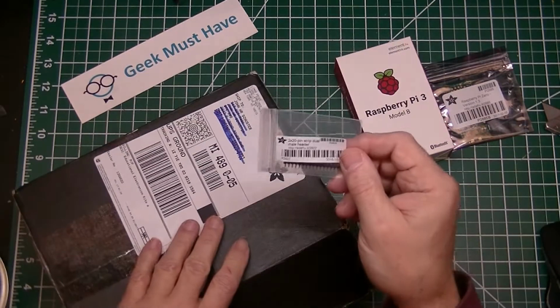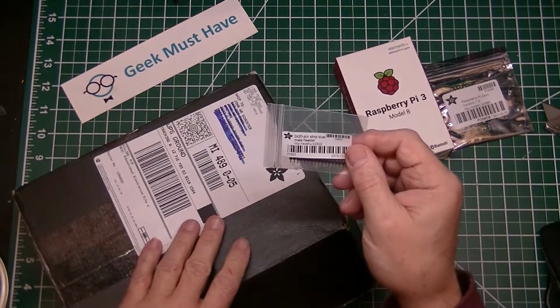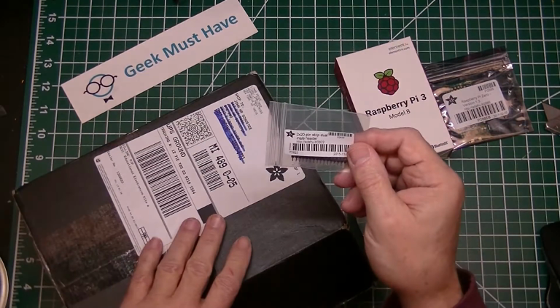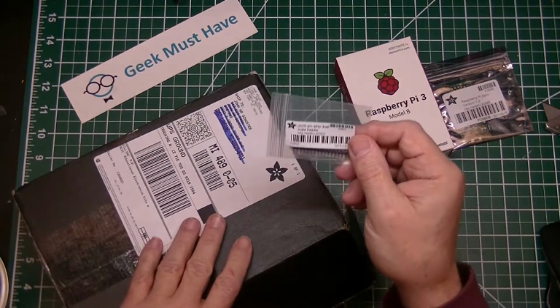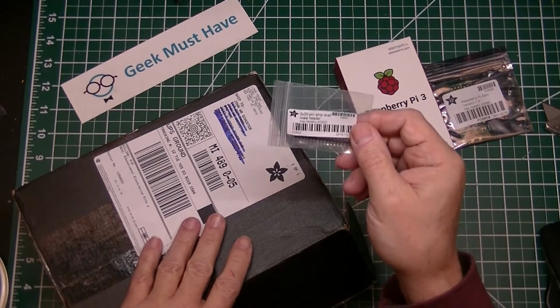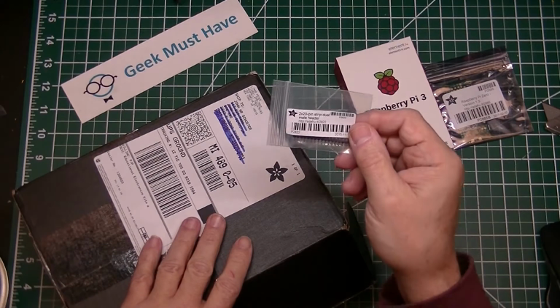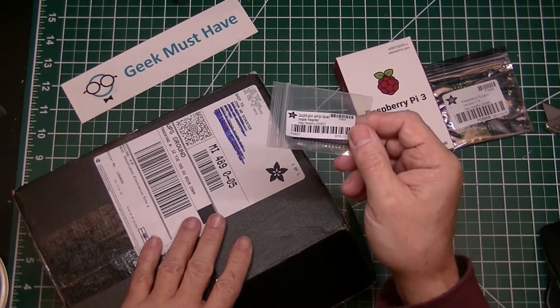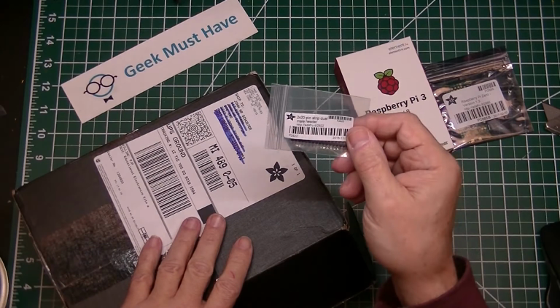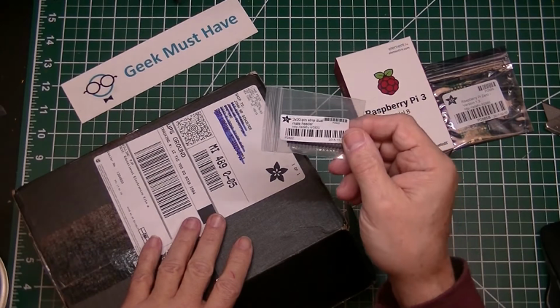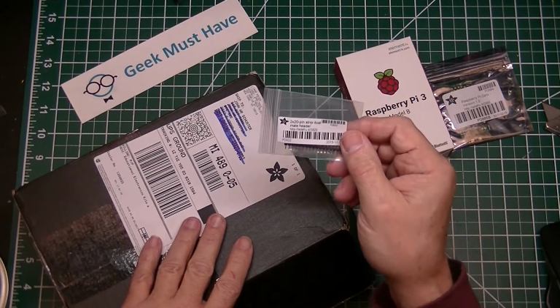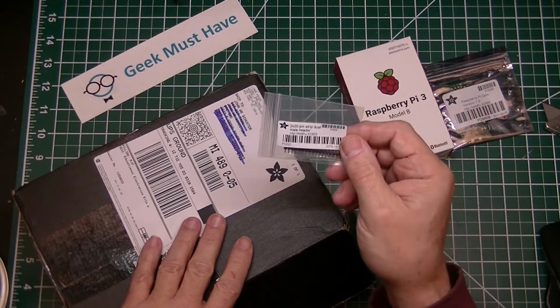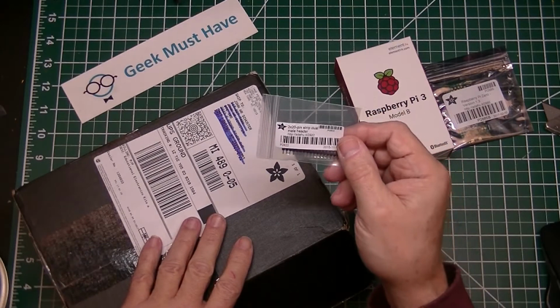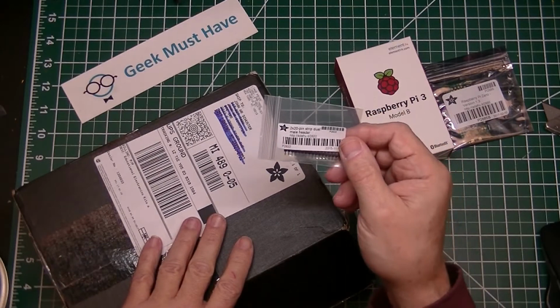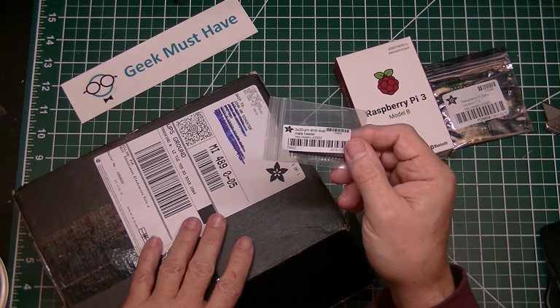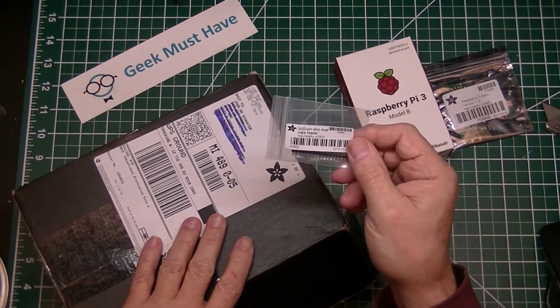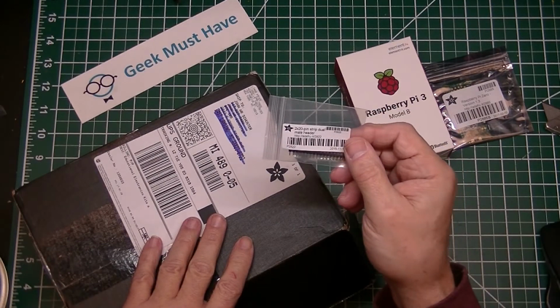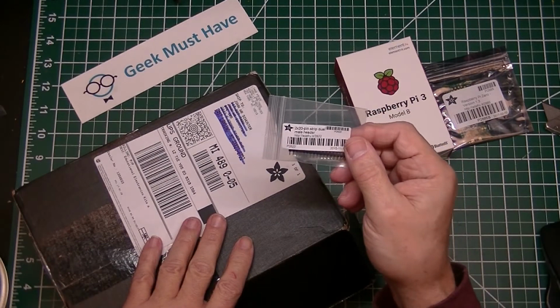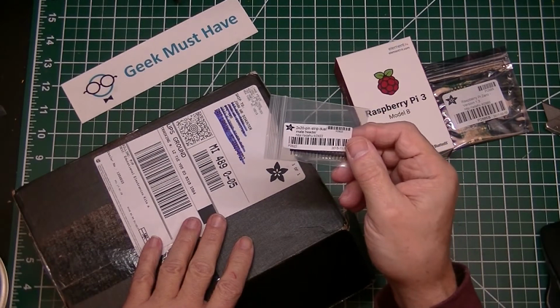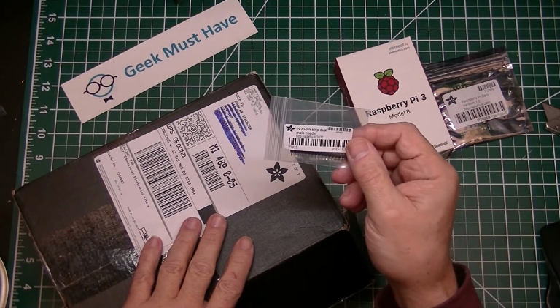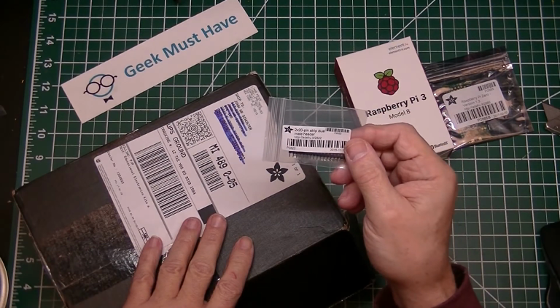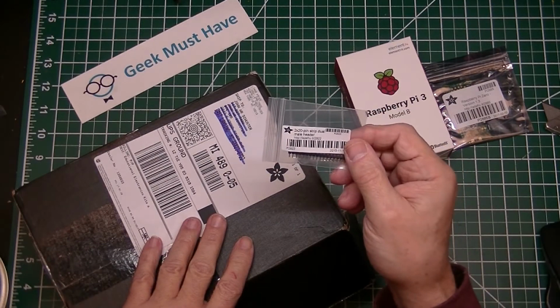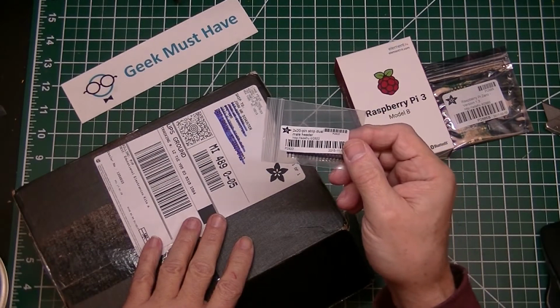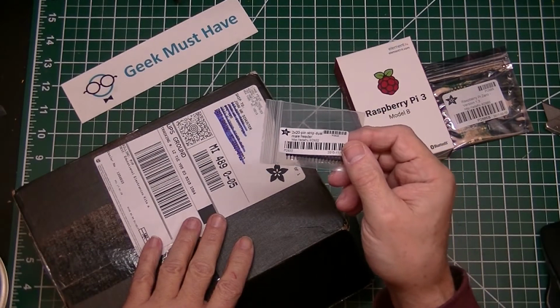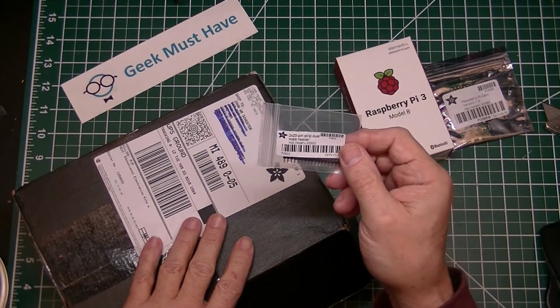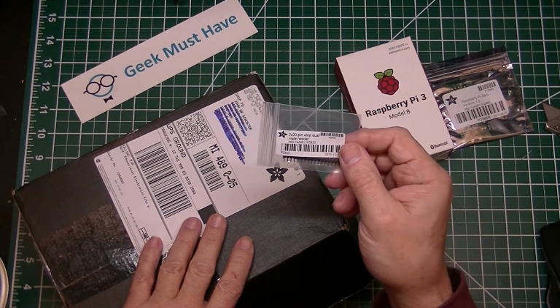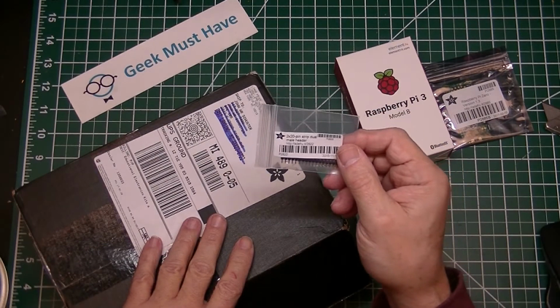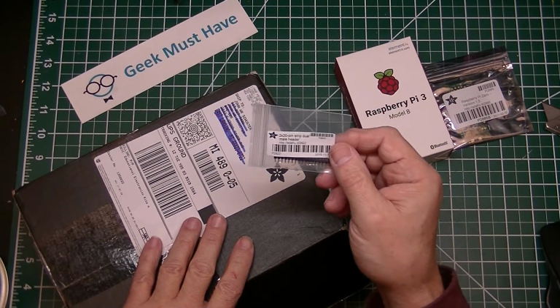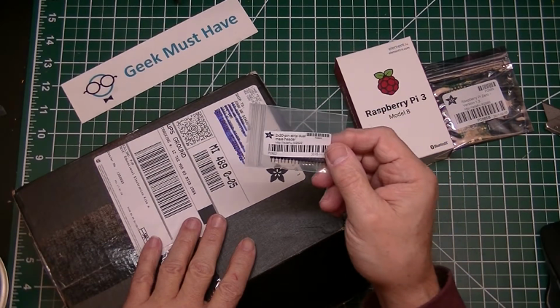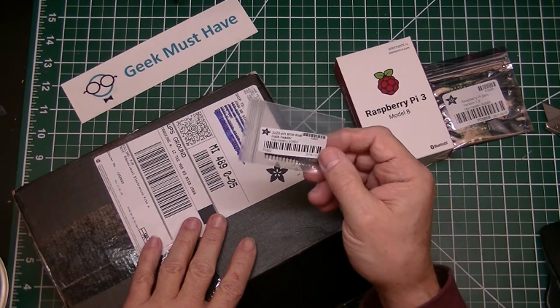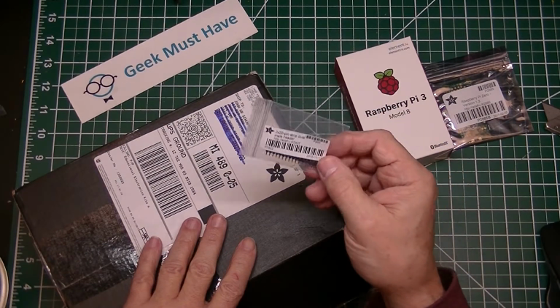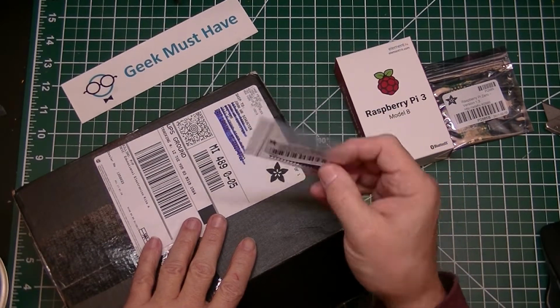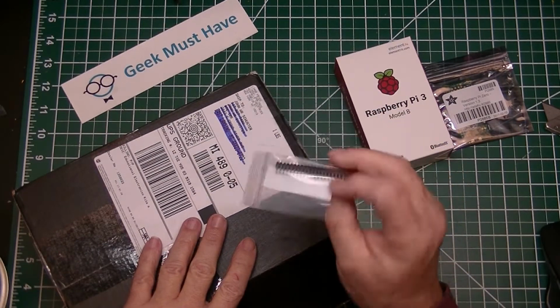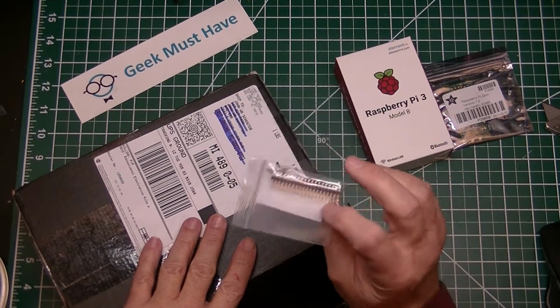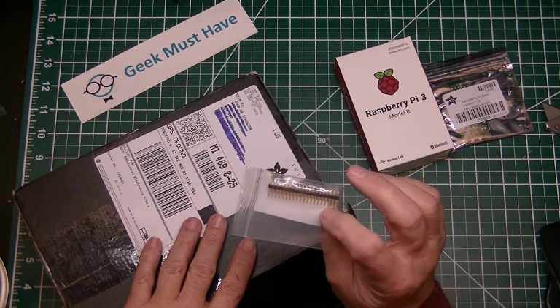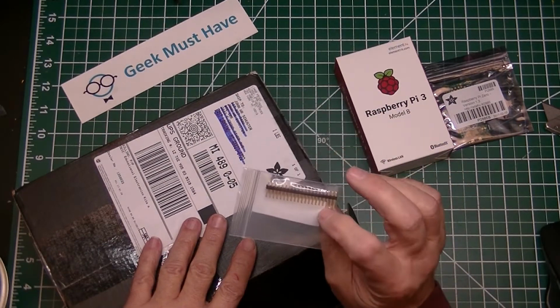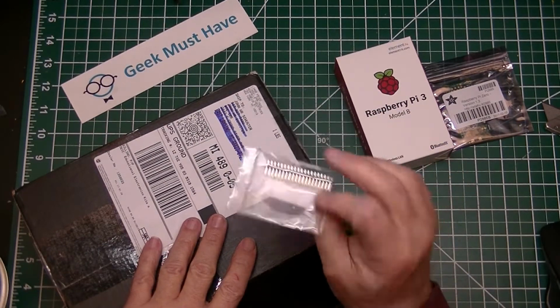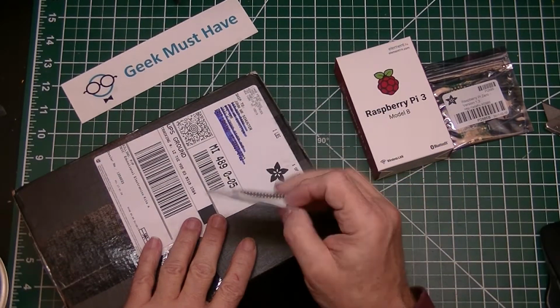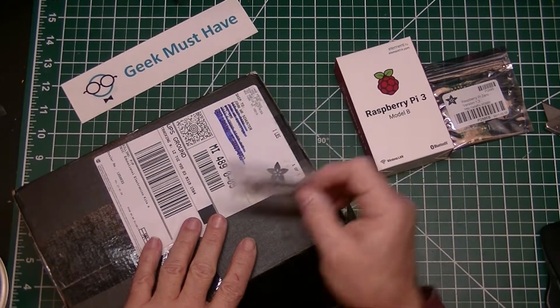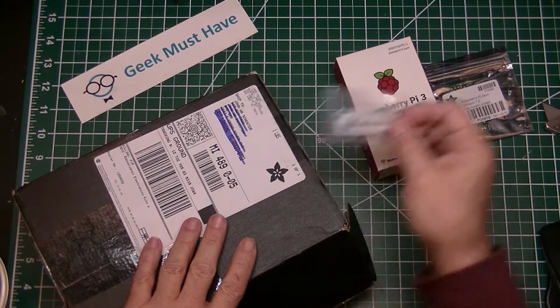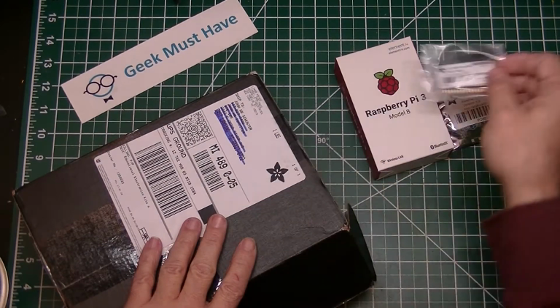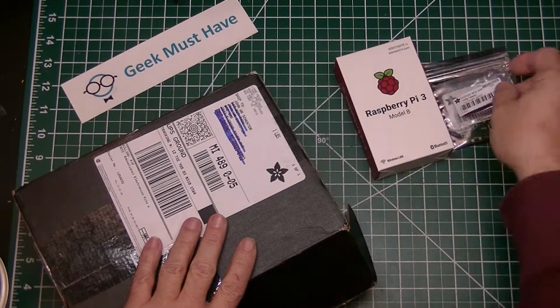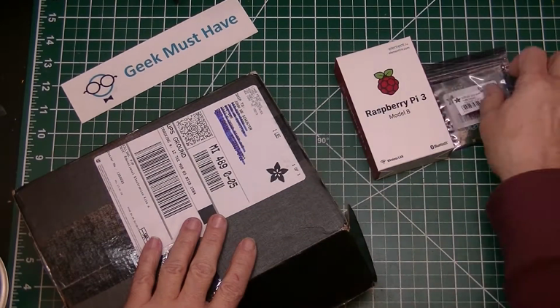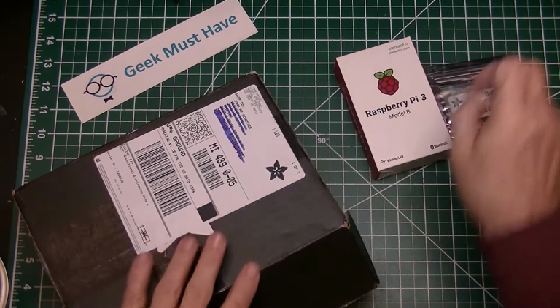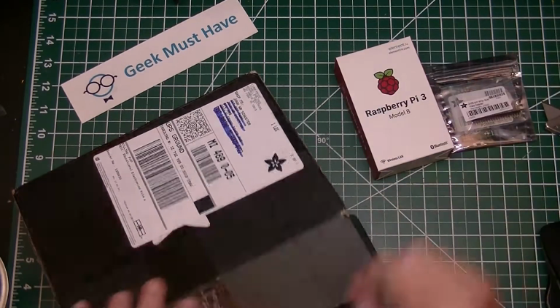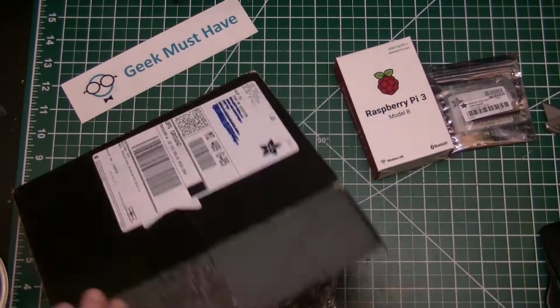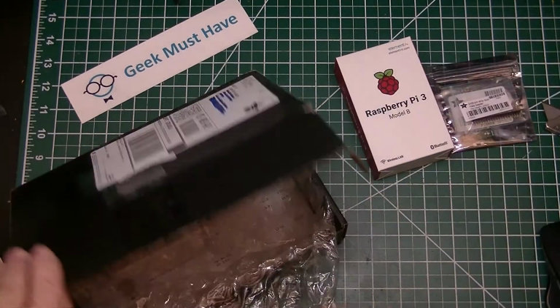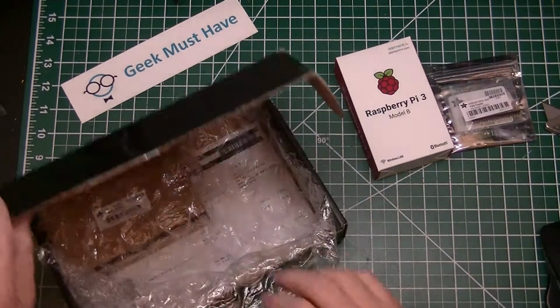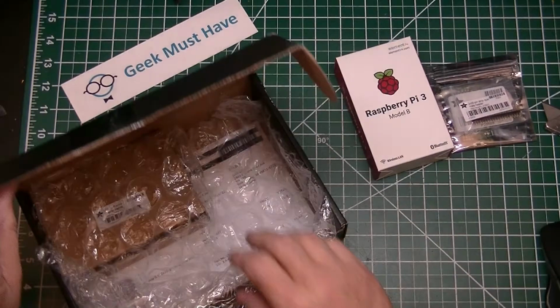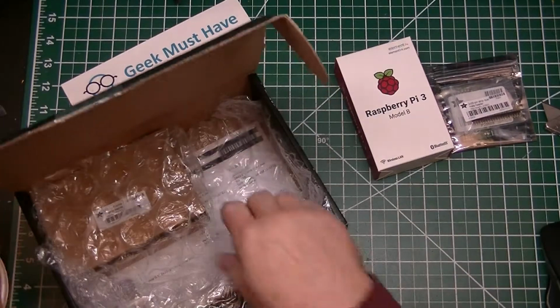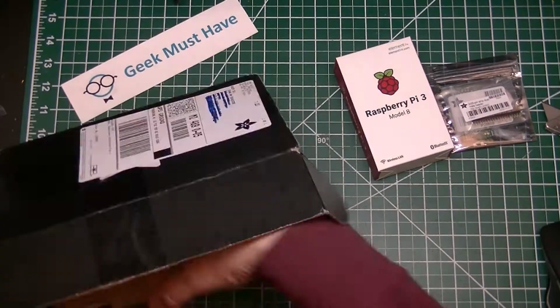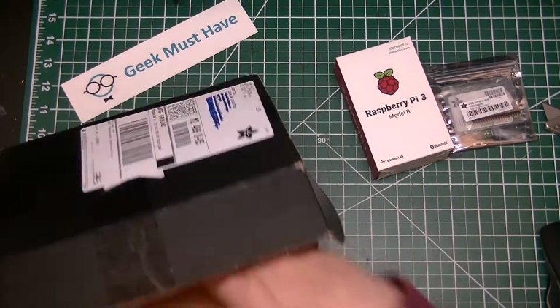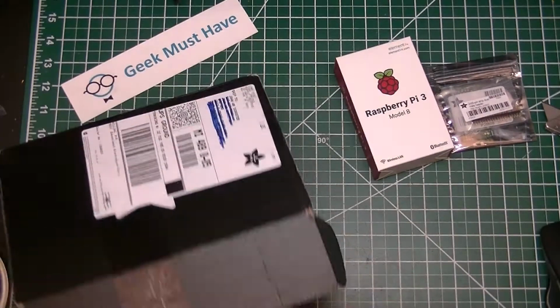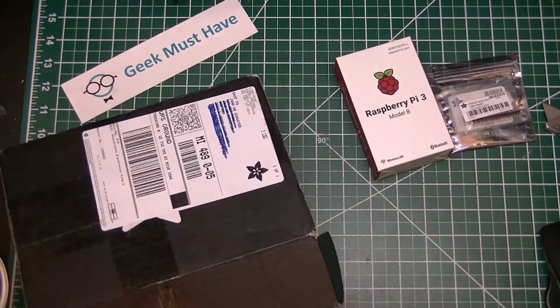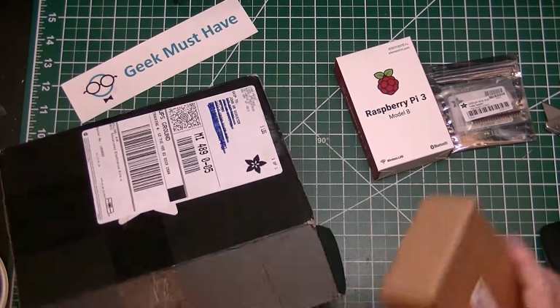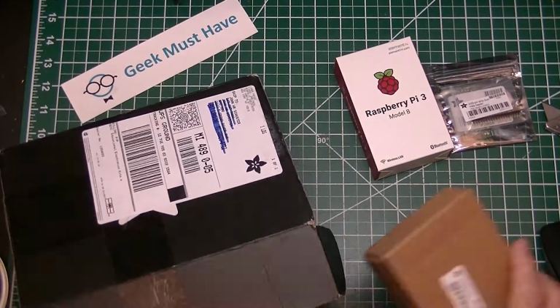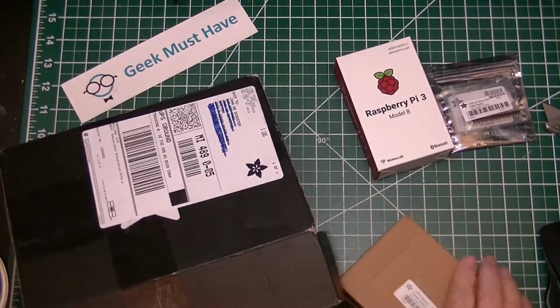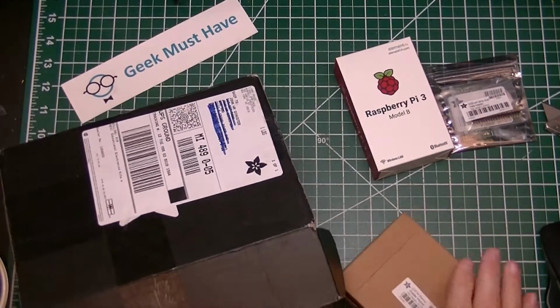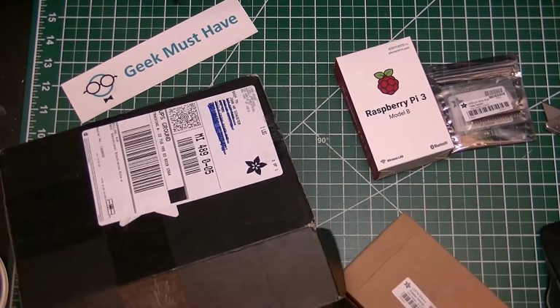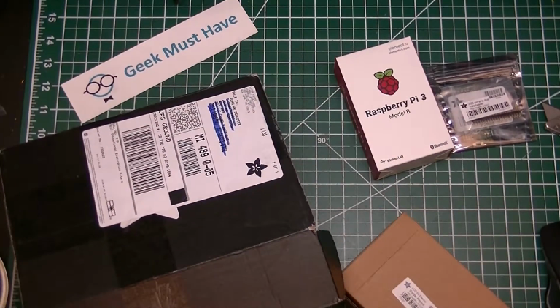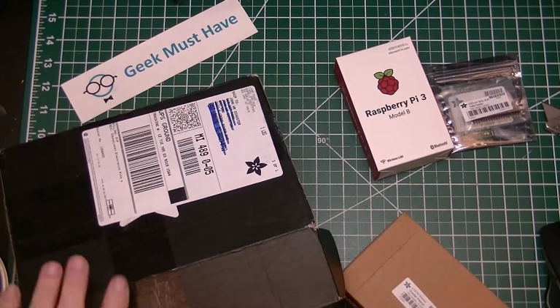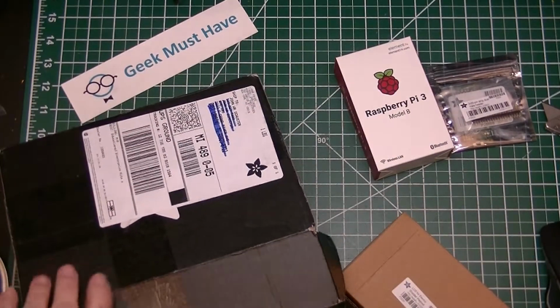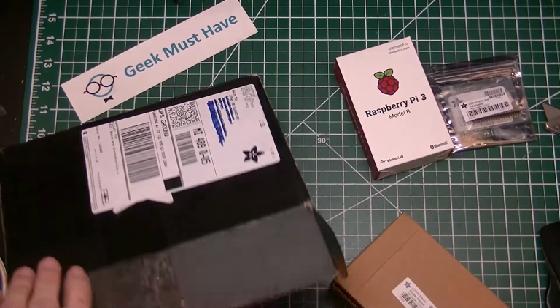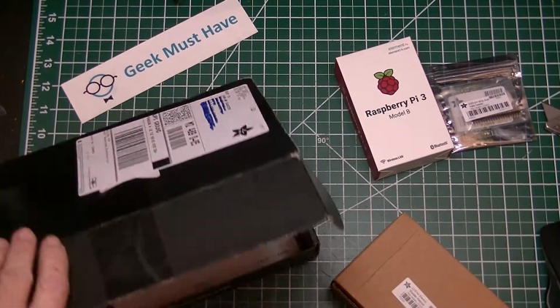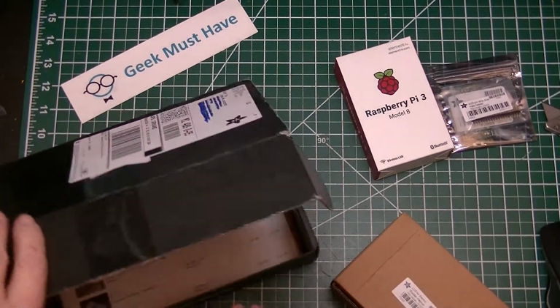20 by 20 pin dual male header strip — I know that's terribly exciting. There's one other box in here.